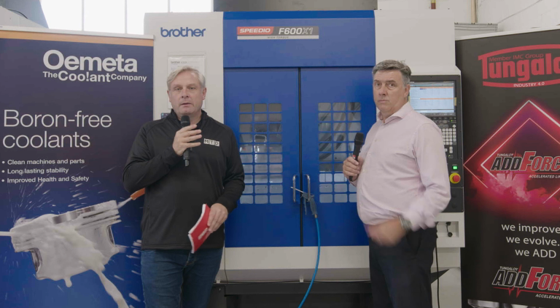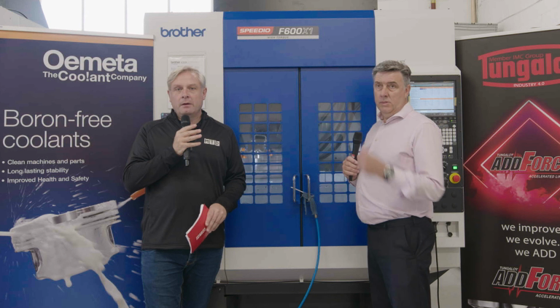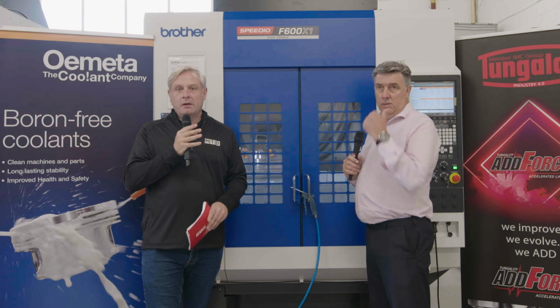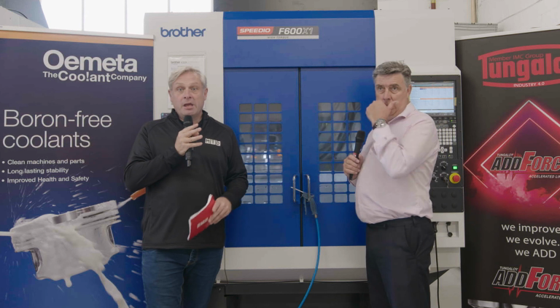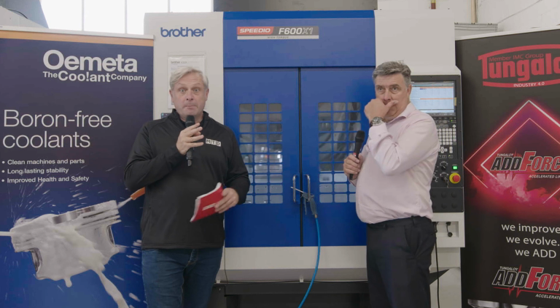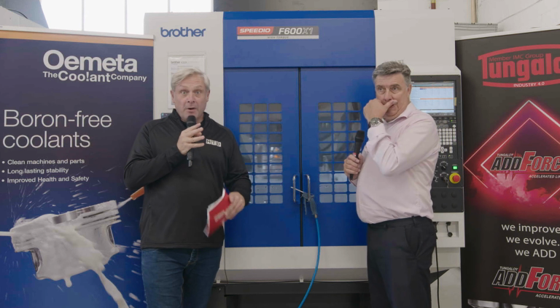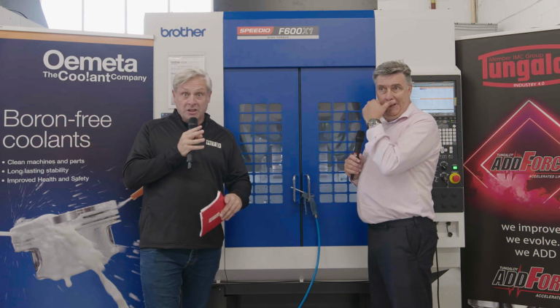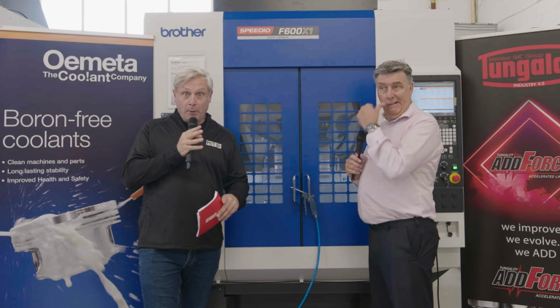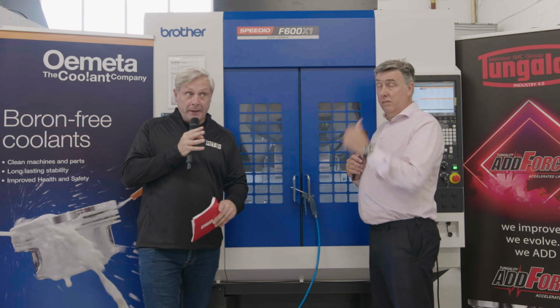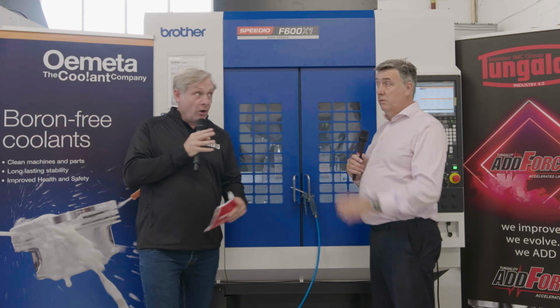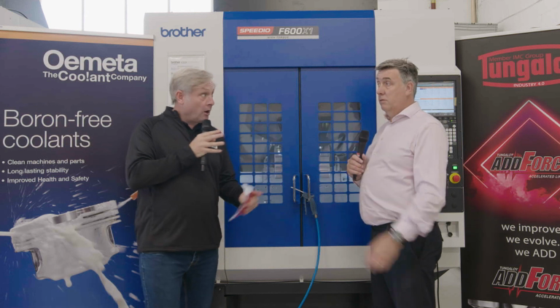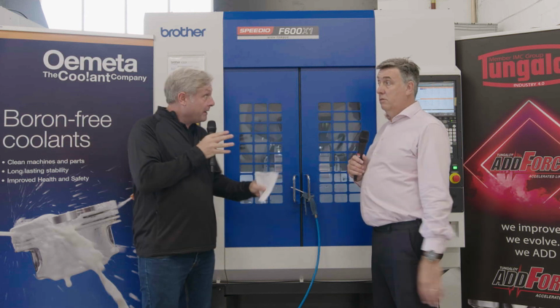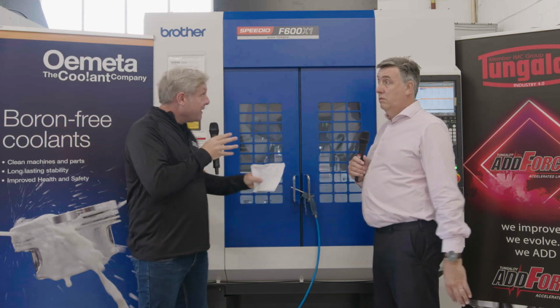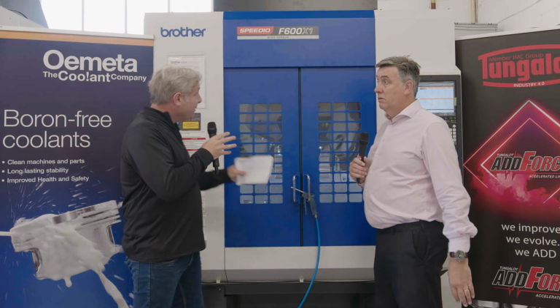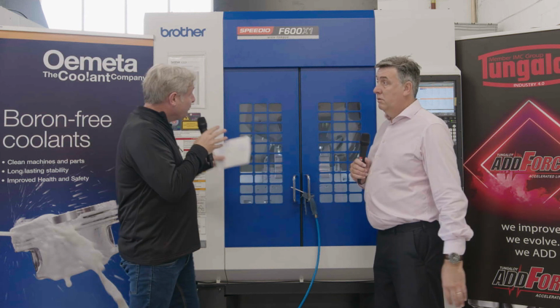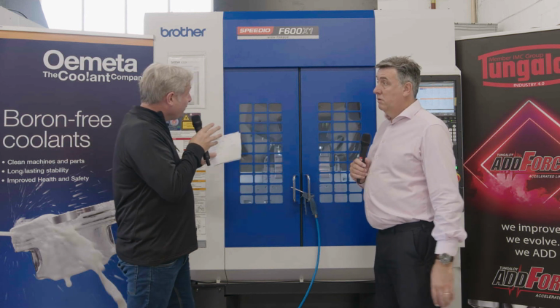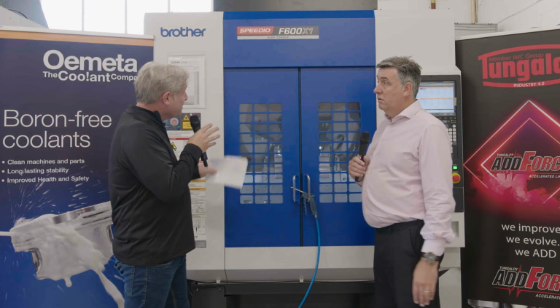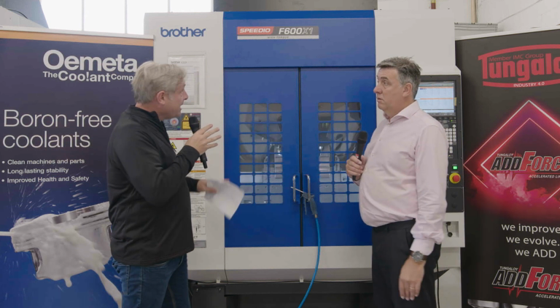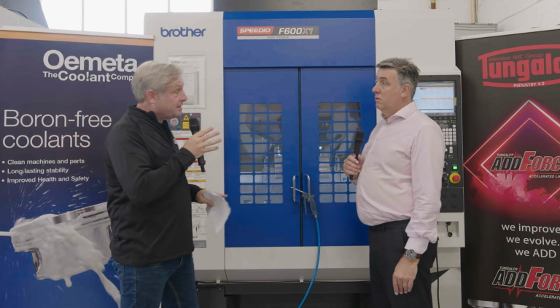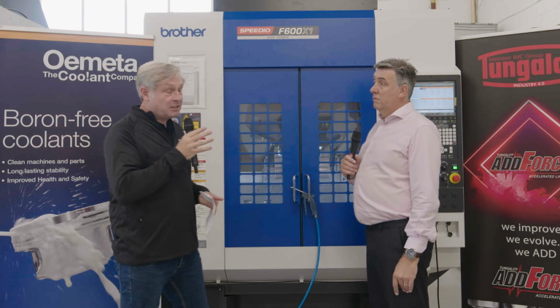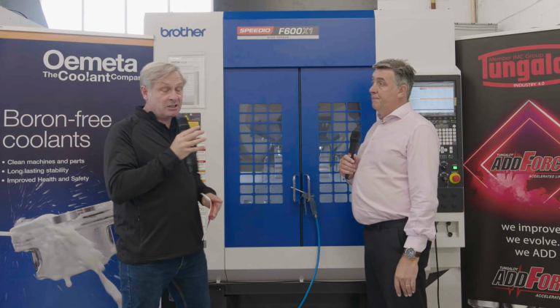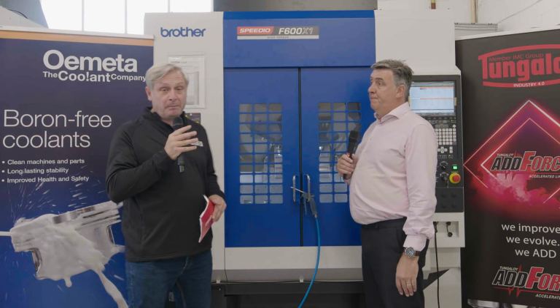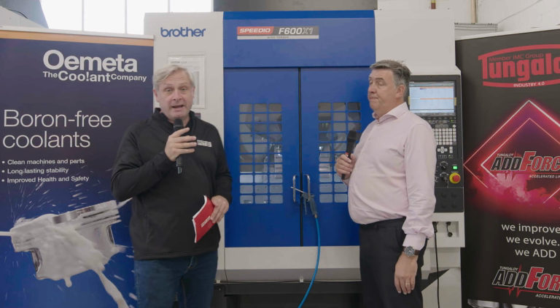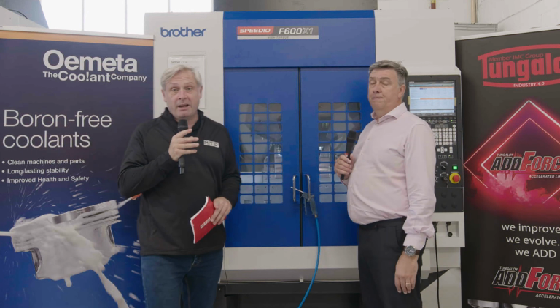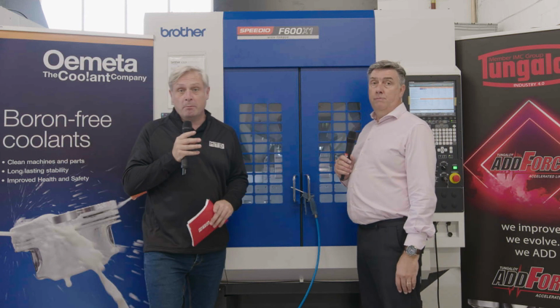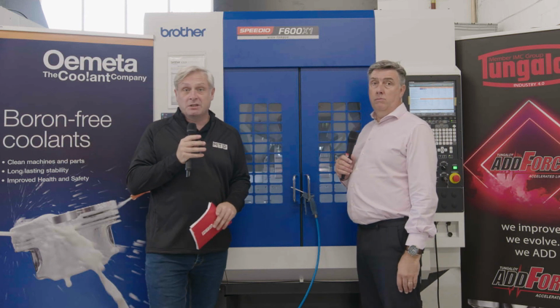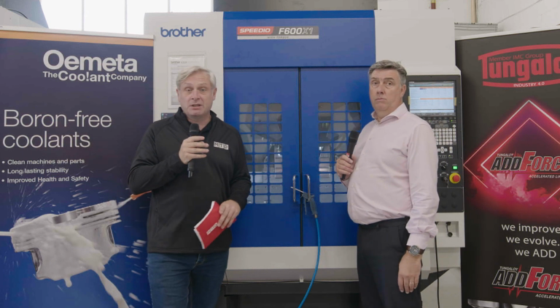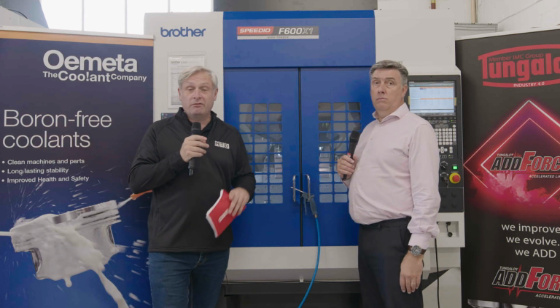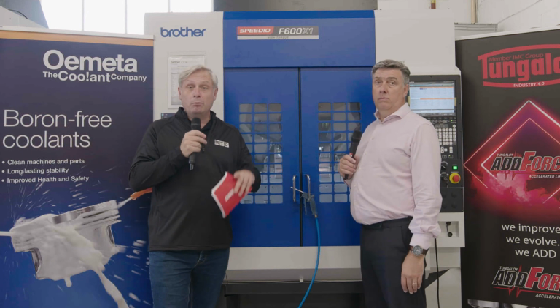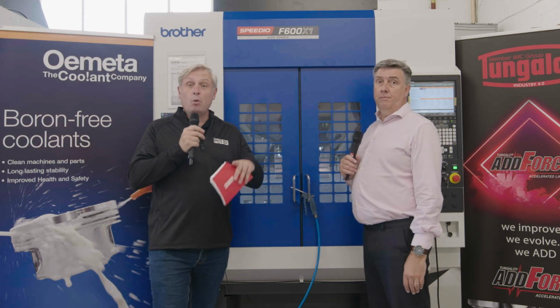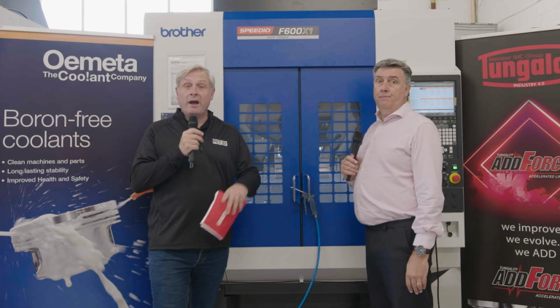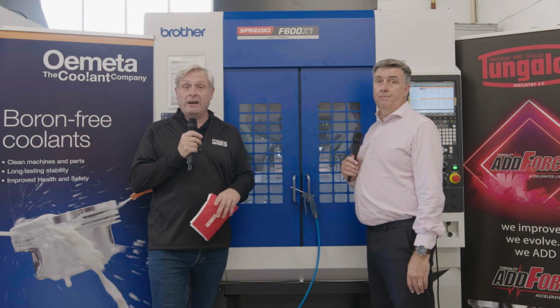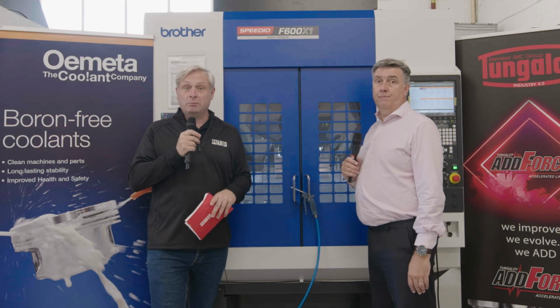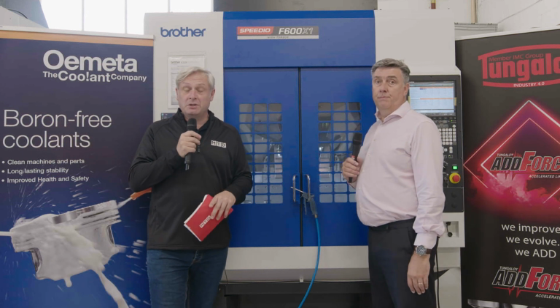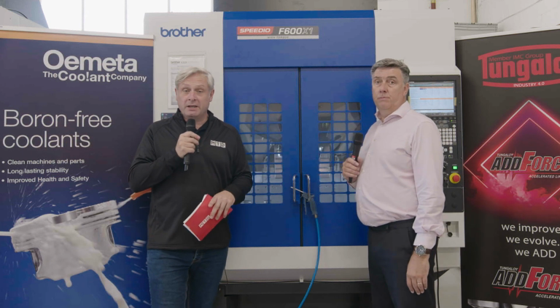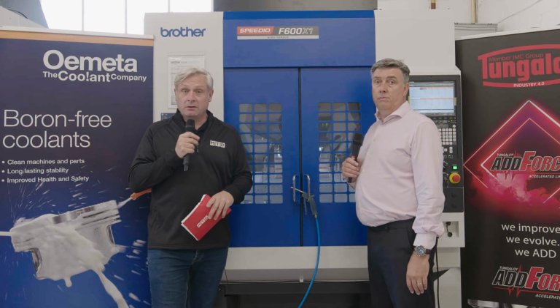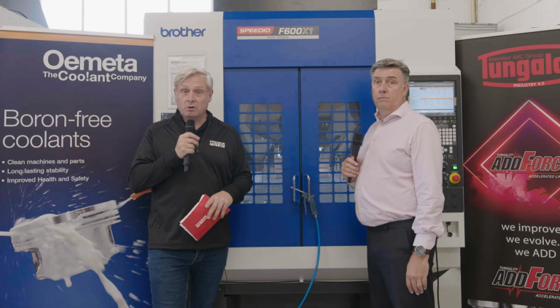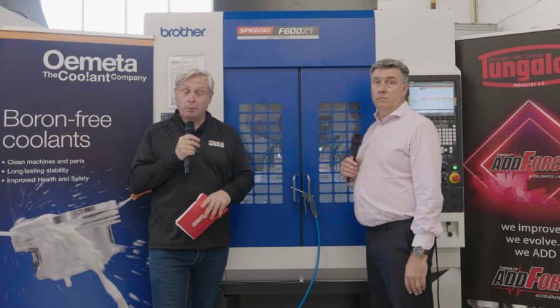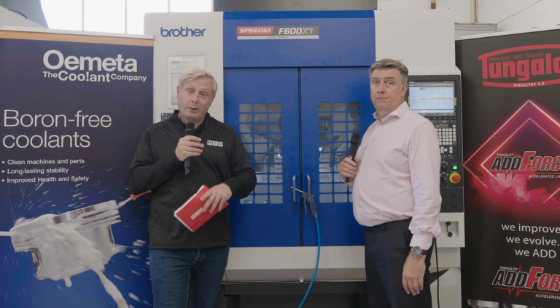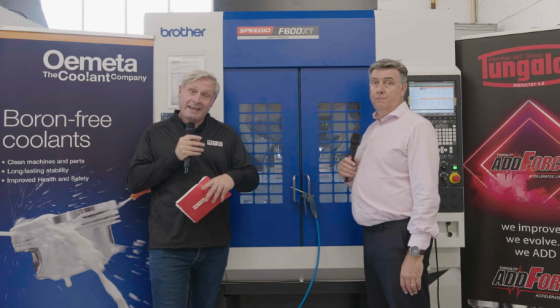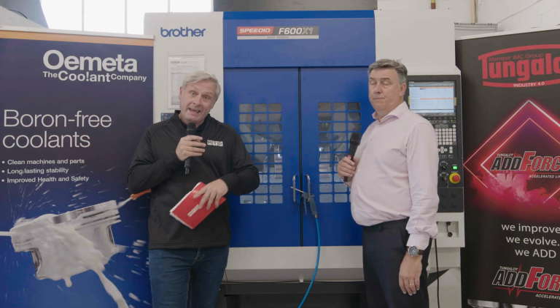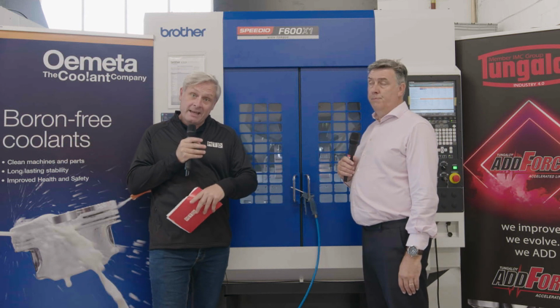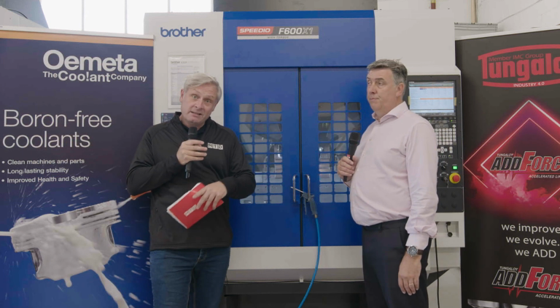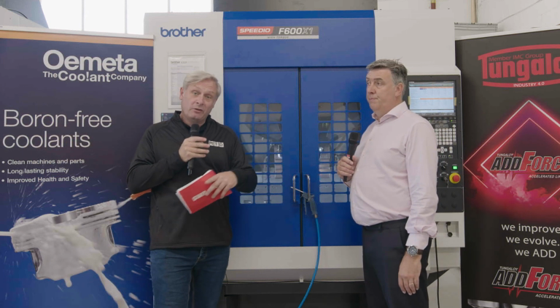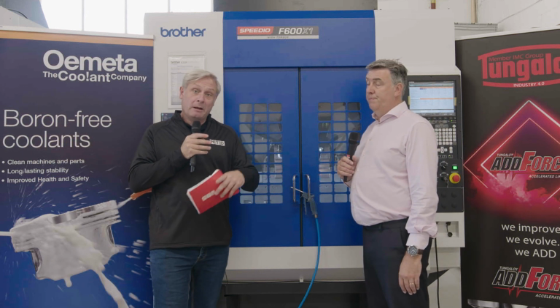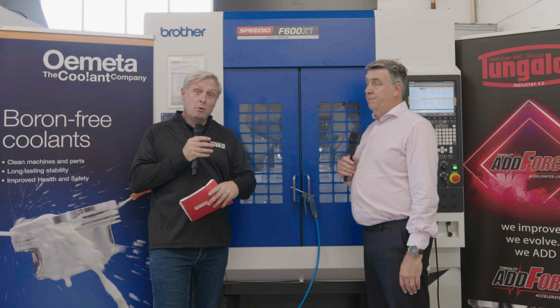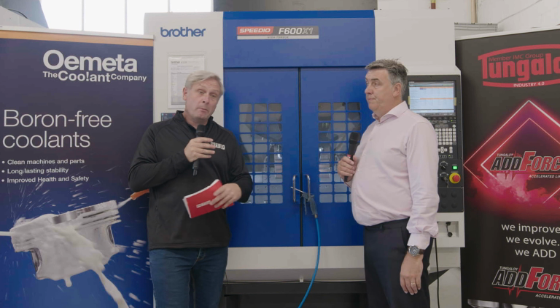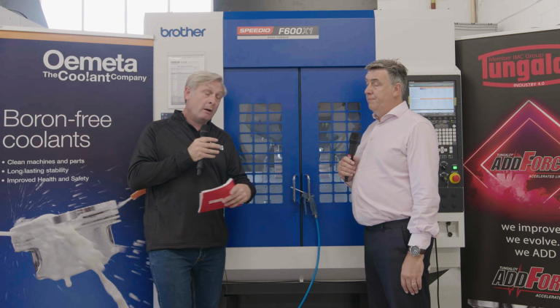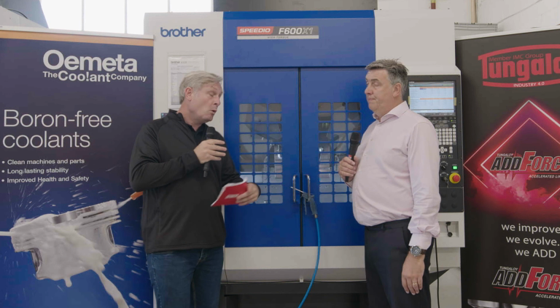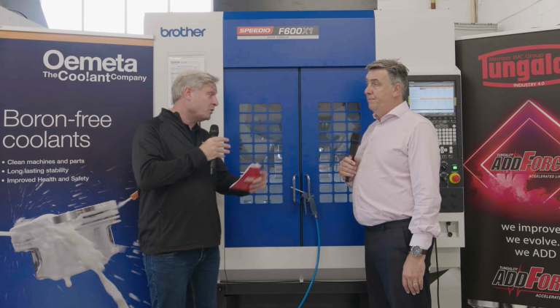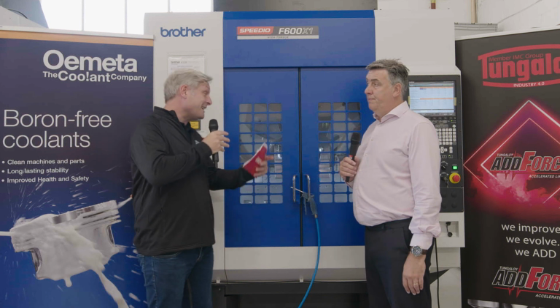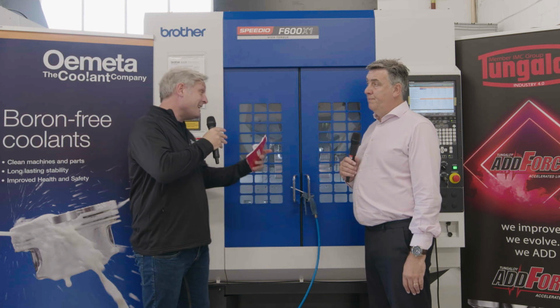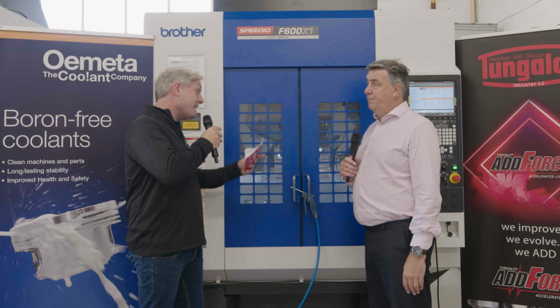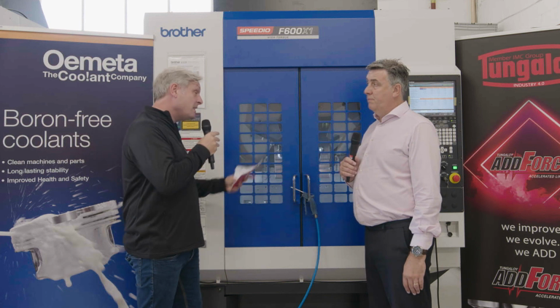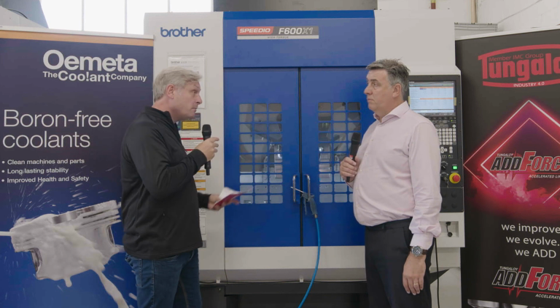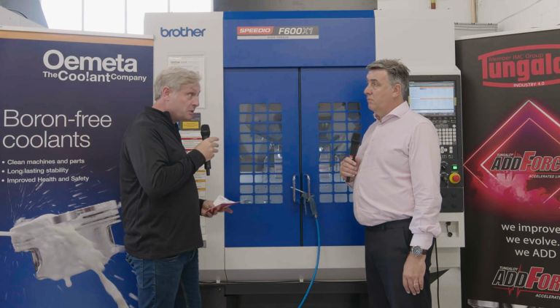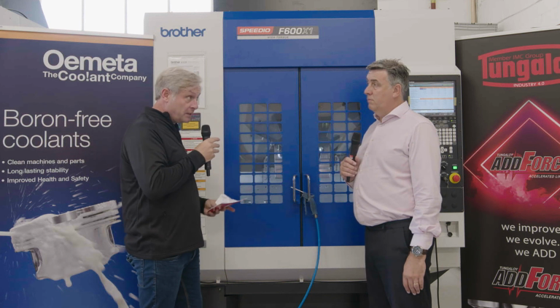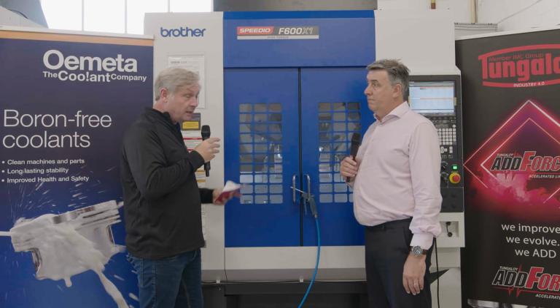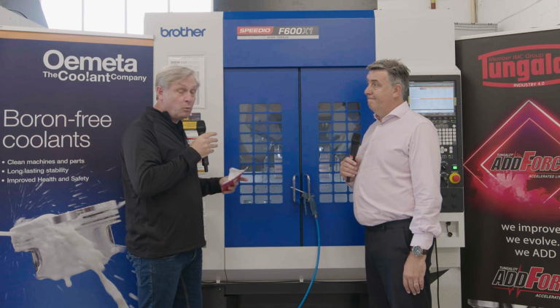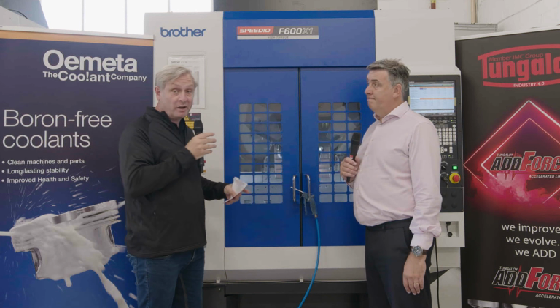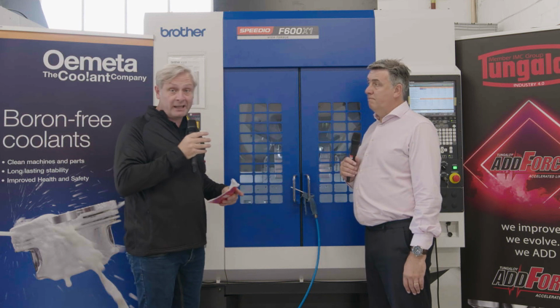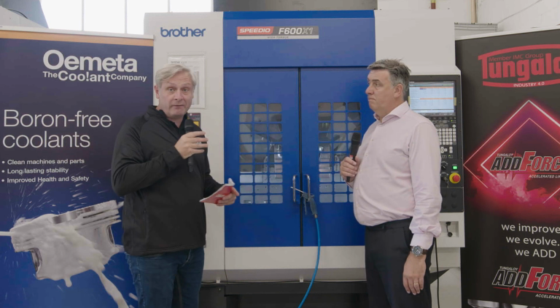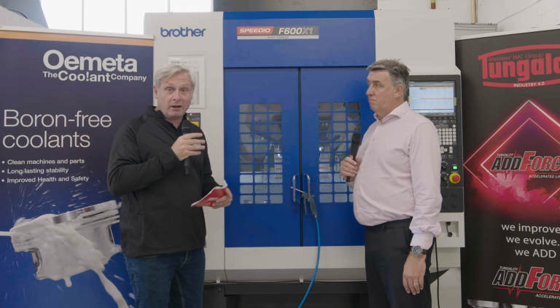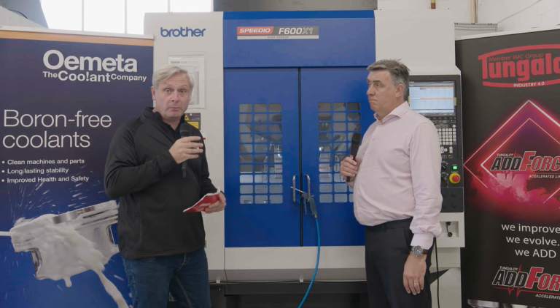You might spot behind me this fantastic Speedio machine from White House Machine Tools, but we're here to find out more about what's in the machine — the working envelope.